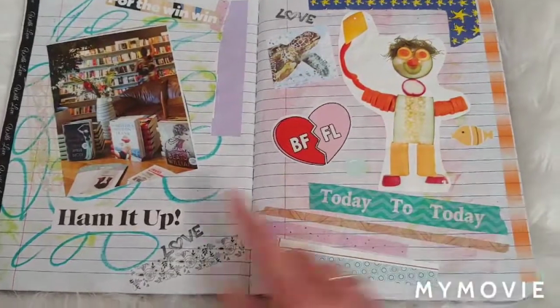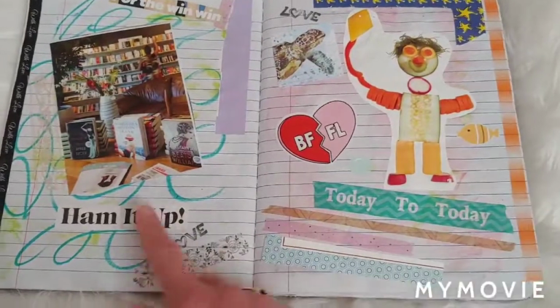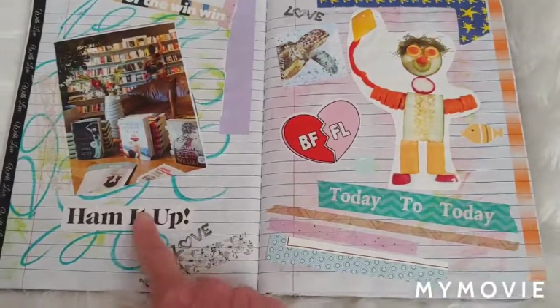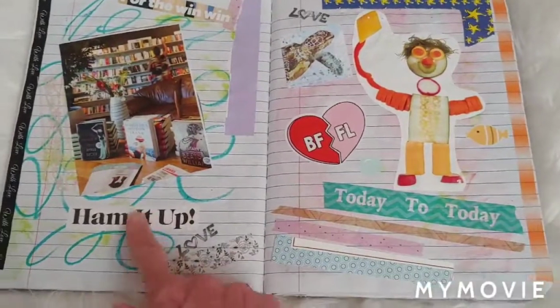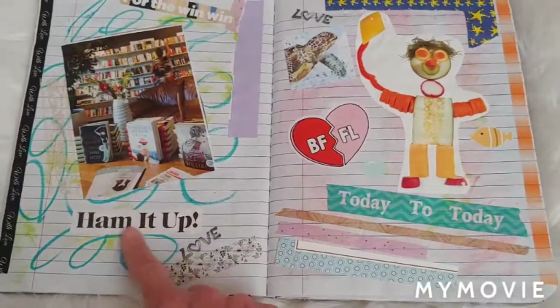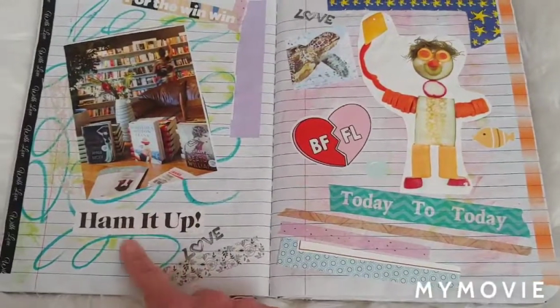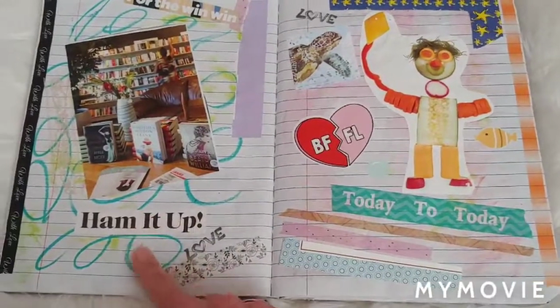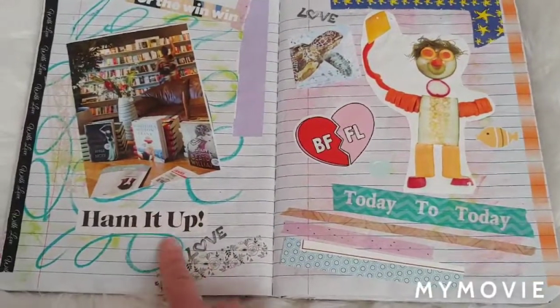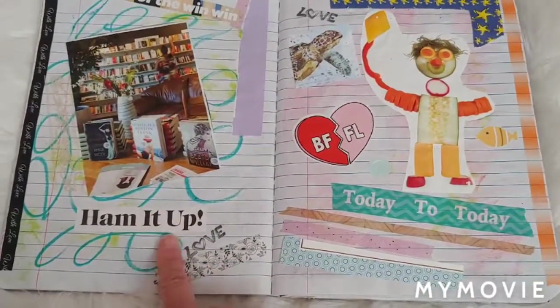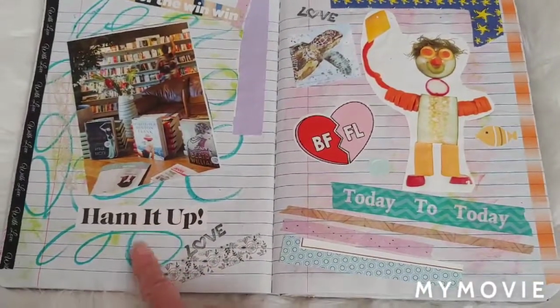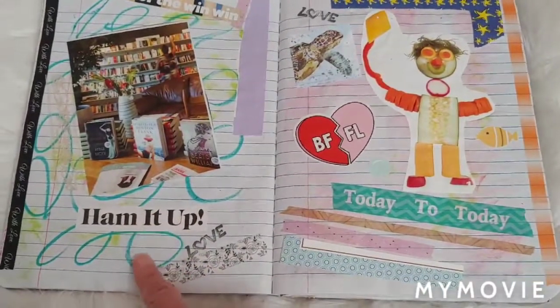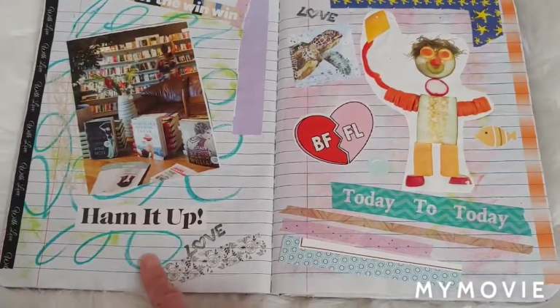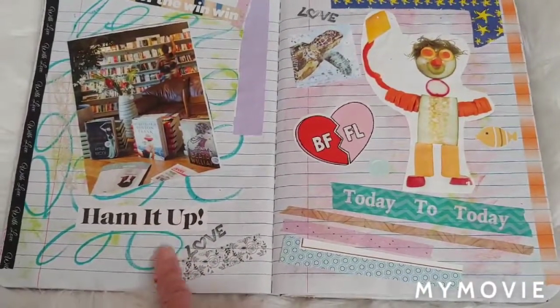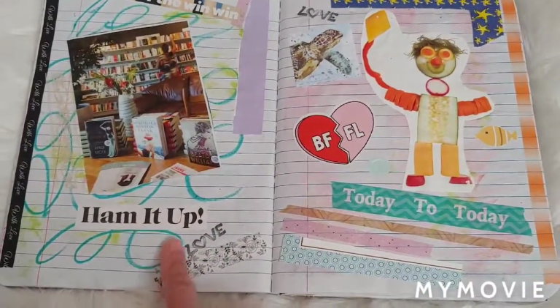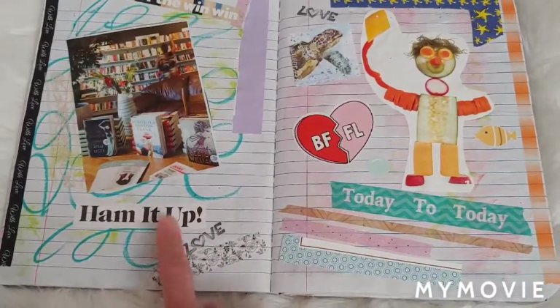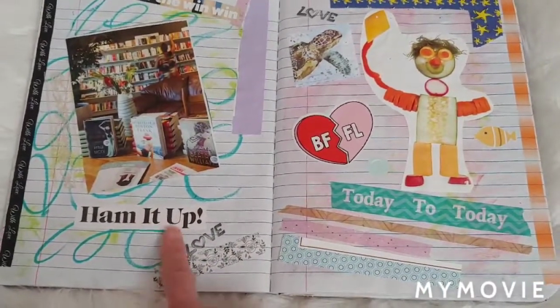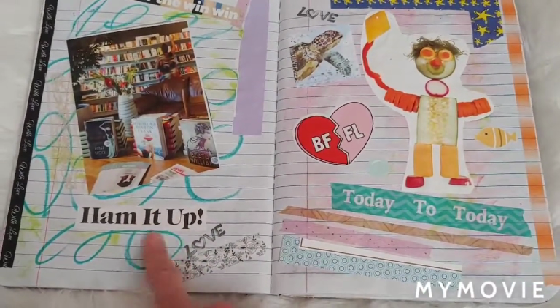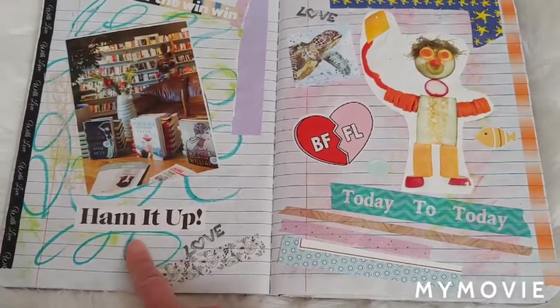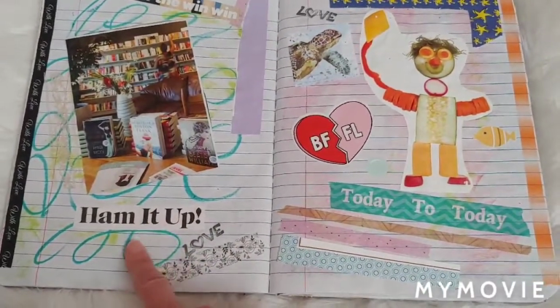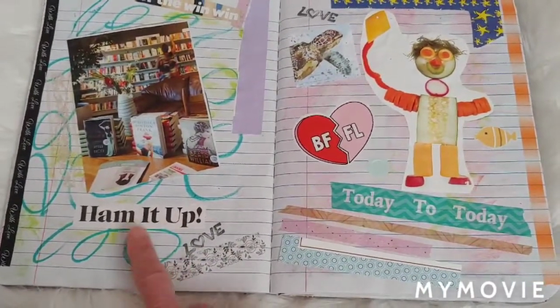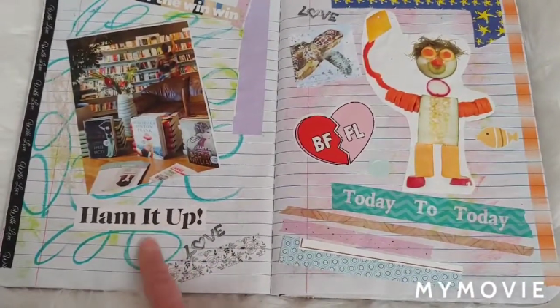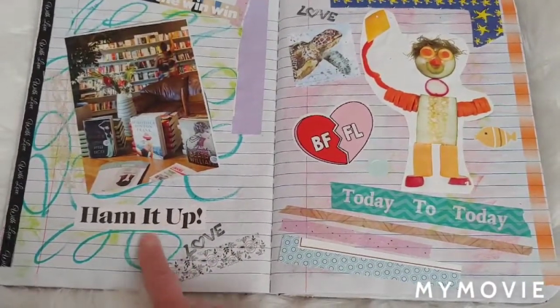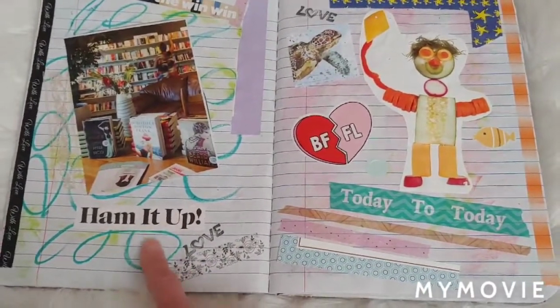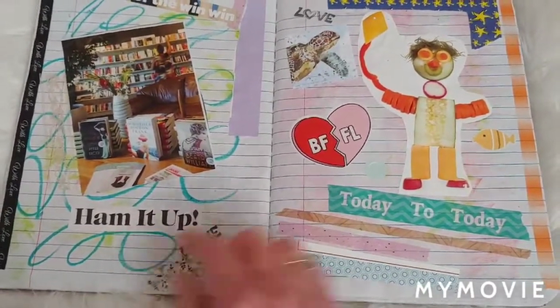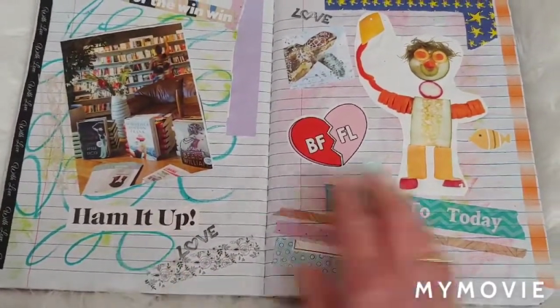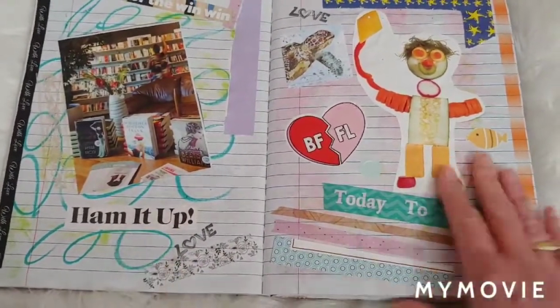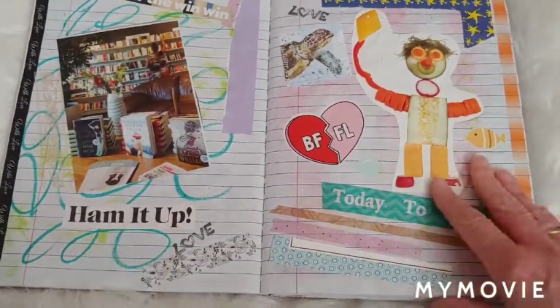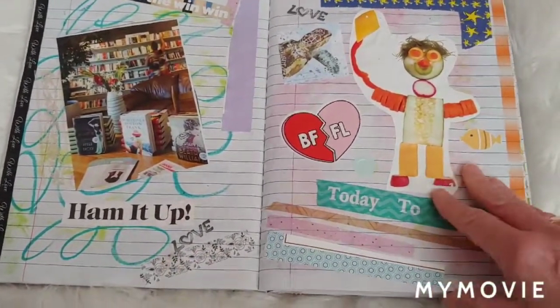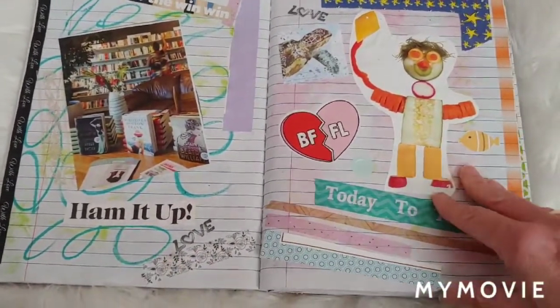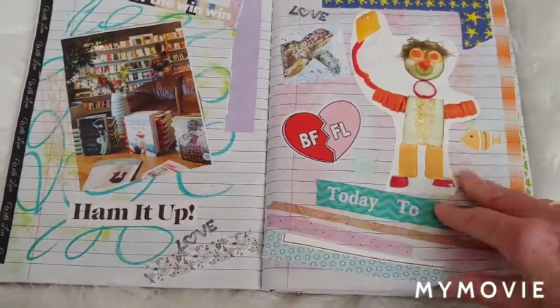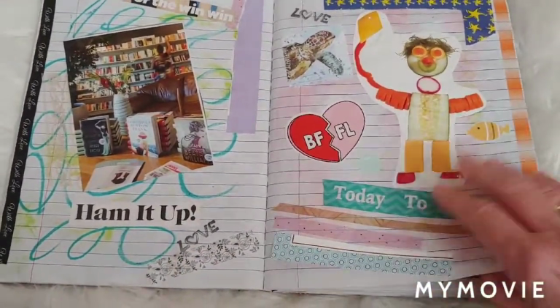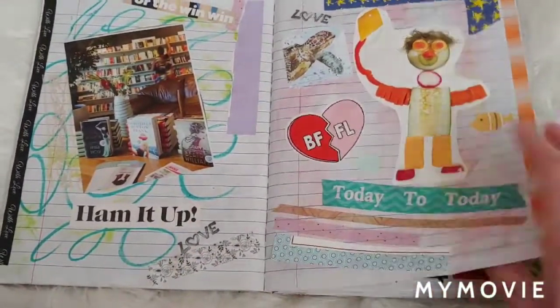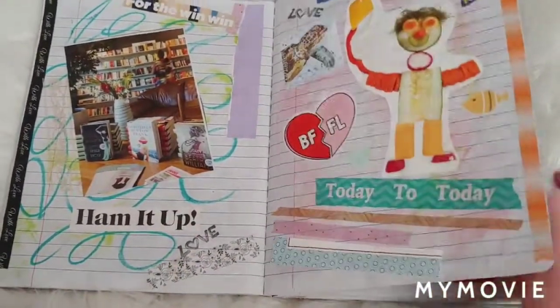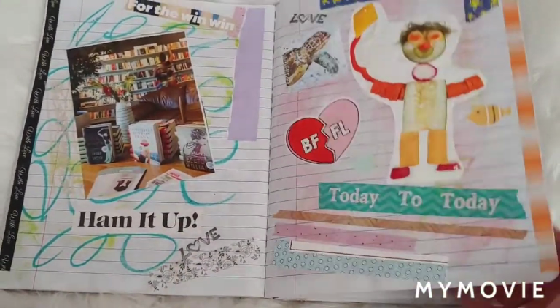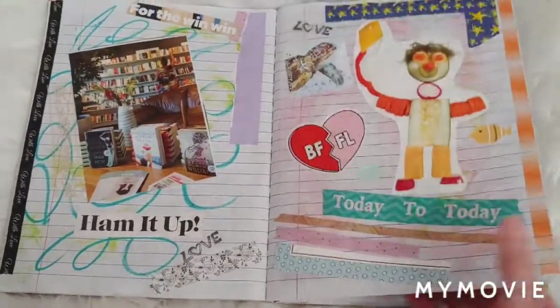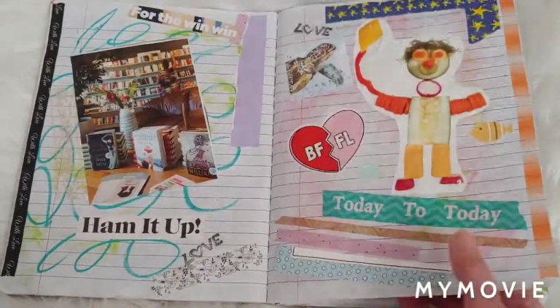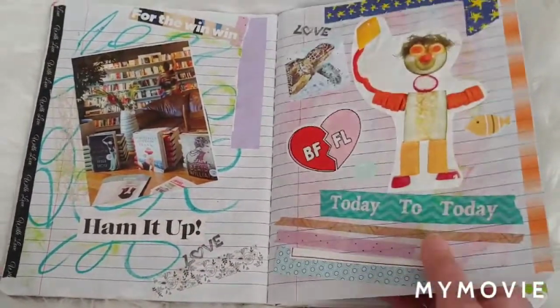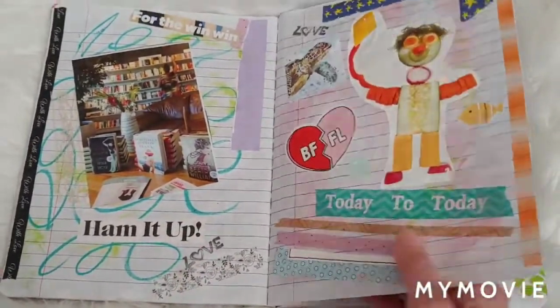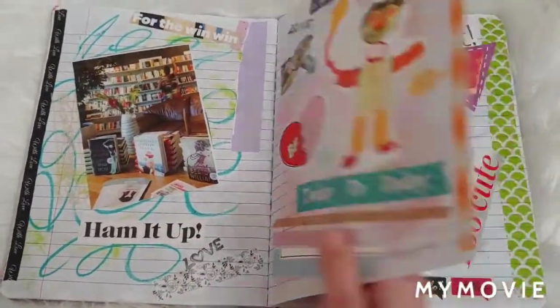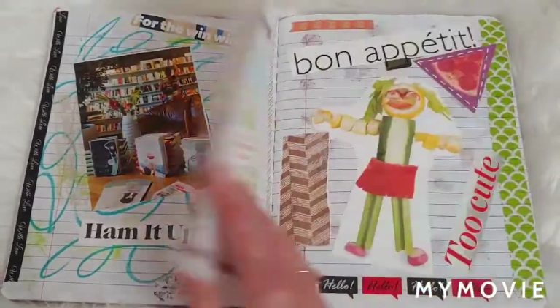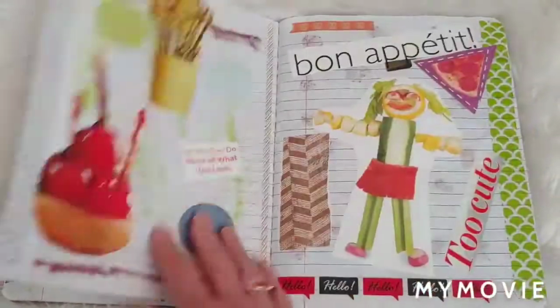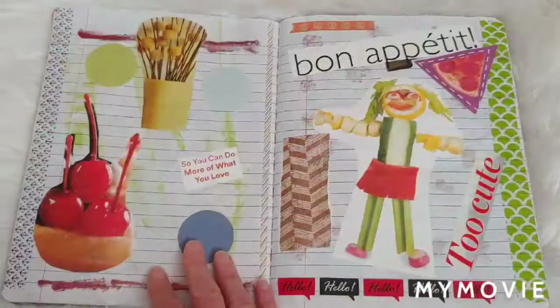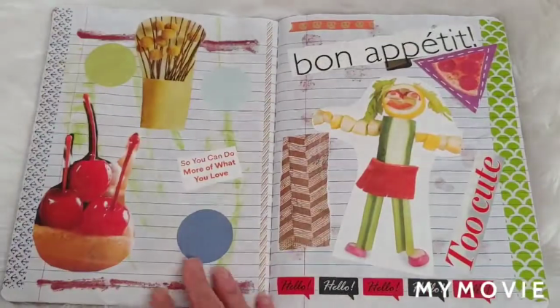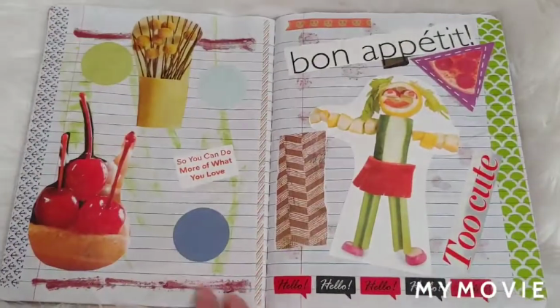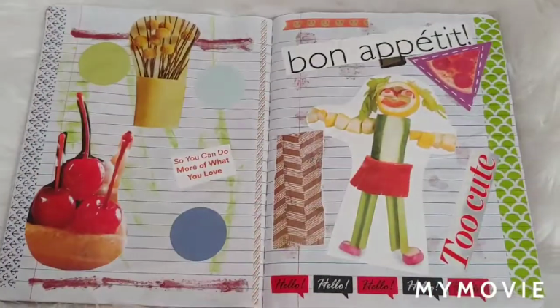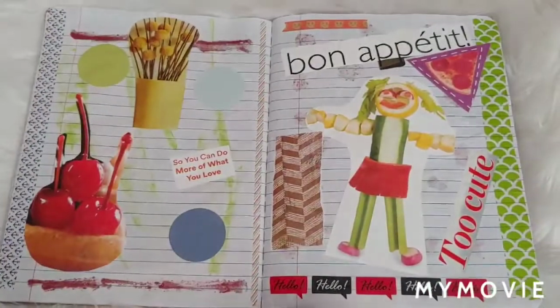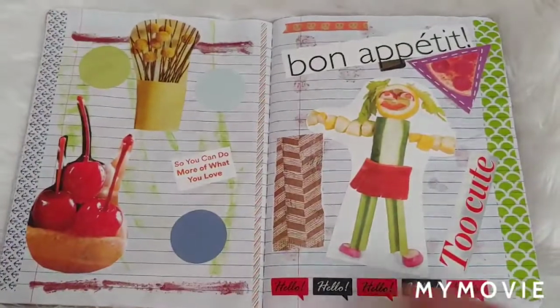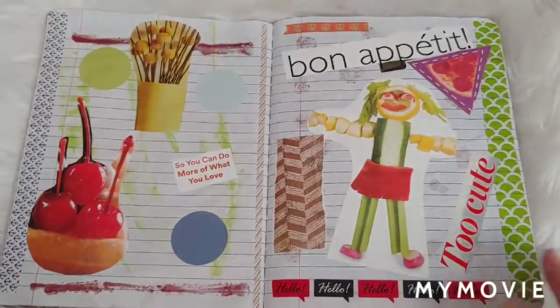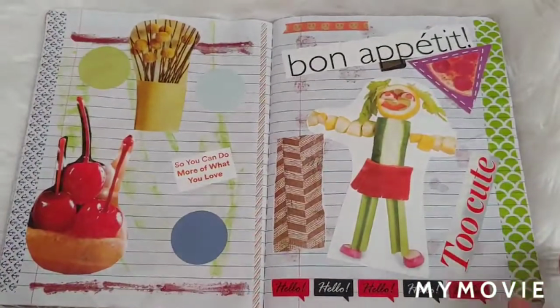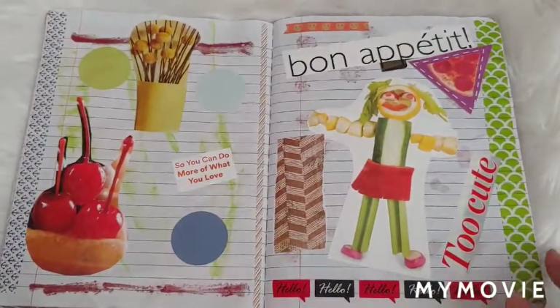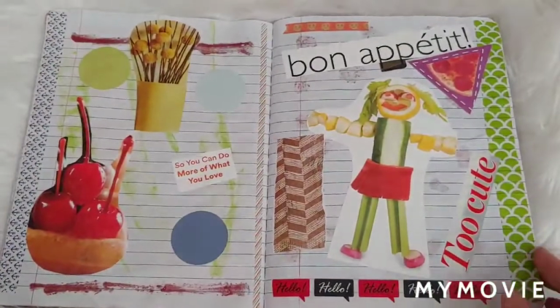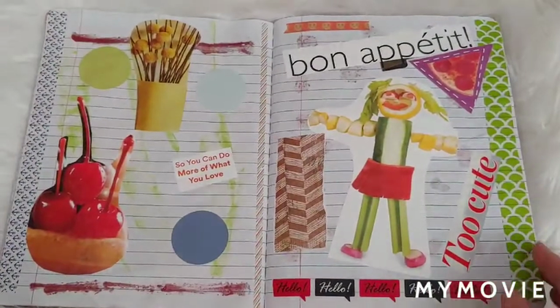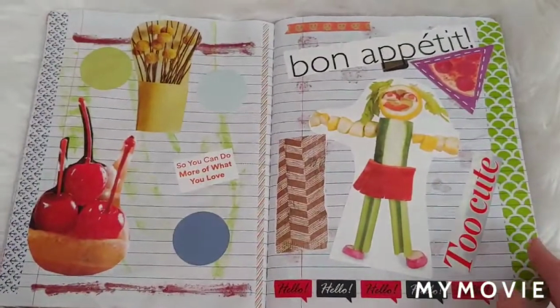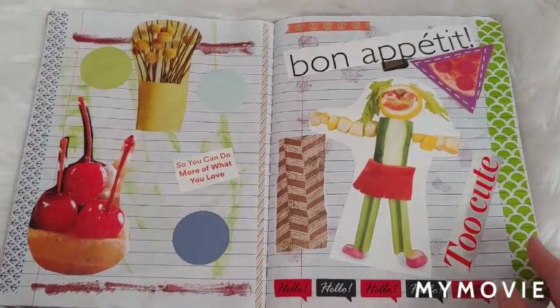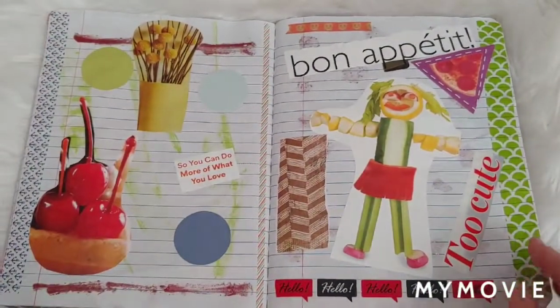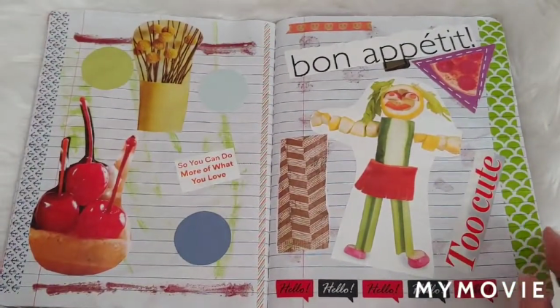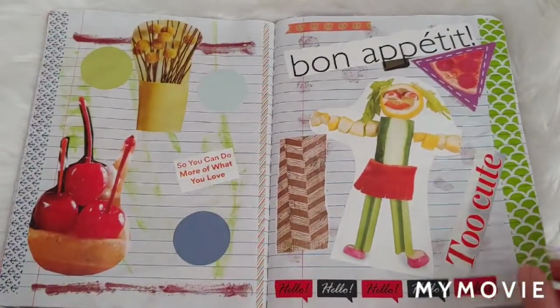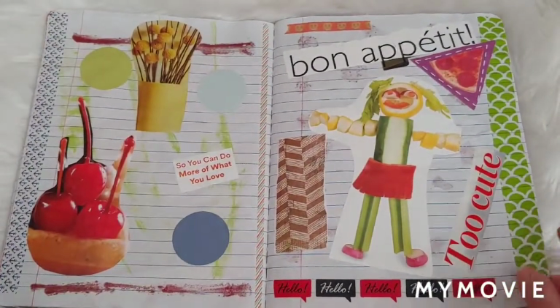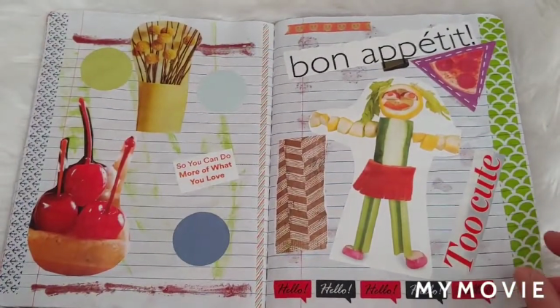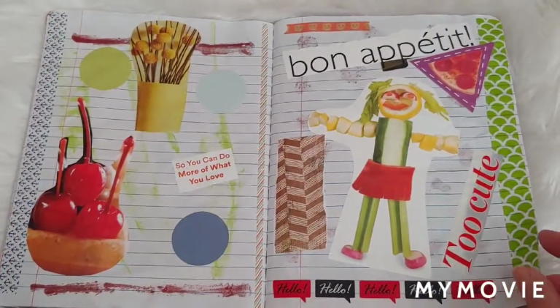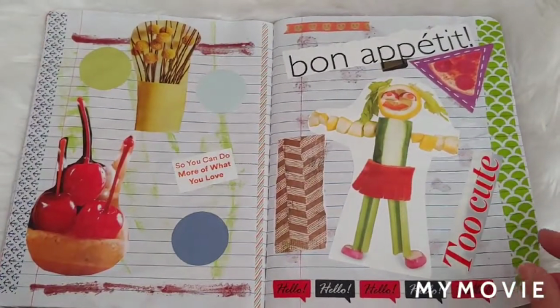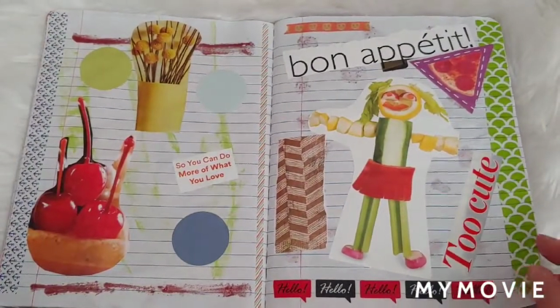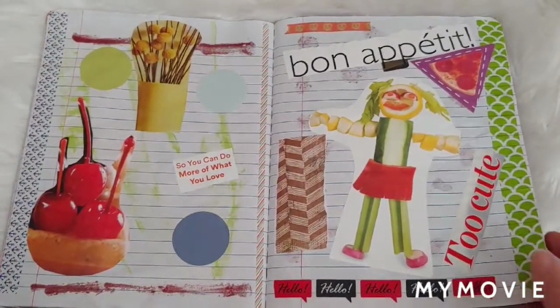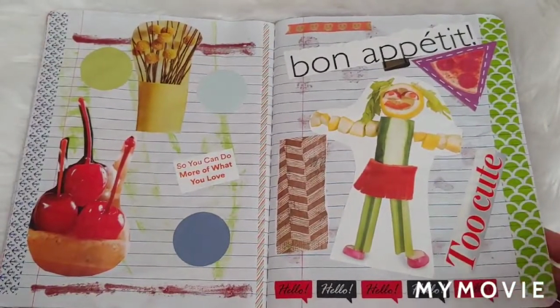I did try to put washi on all the edges, just because I love washi so much. Those are Tim Holtz crayons — they're kind of like pastel crayons.